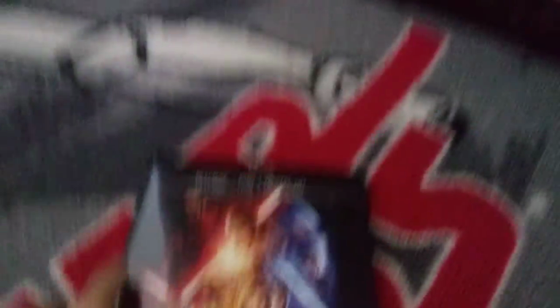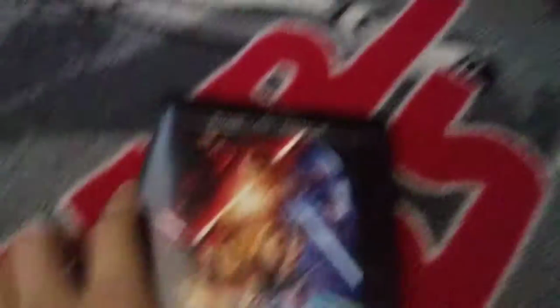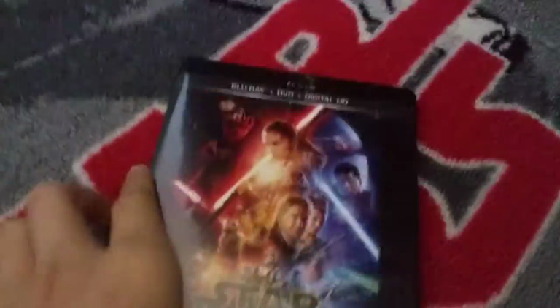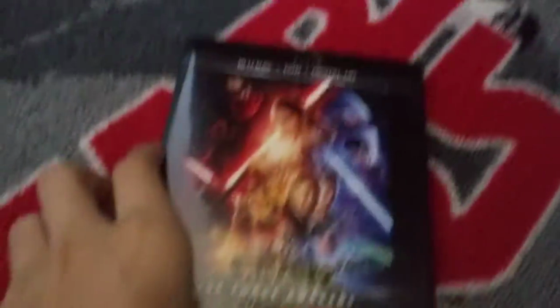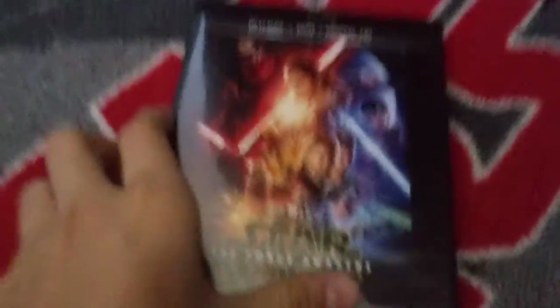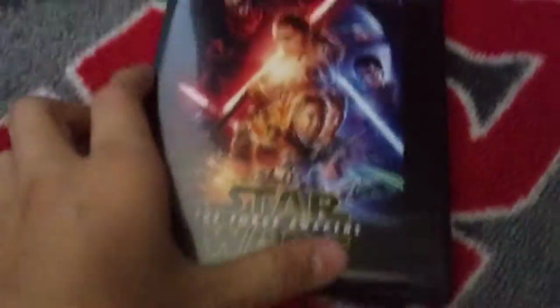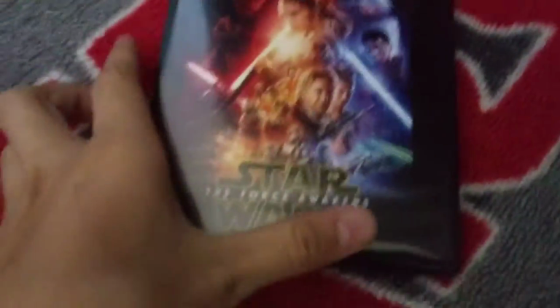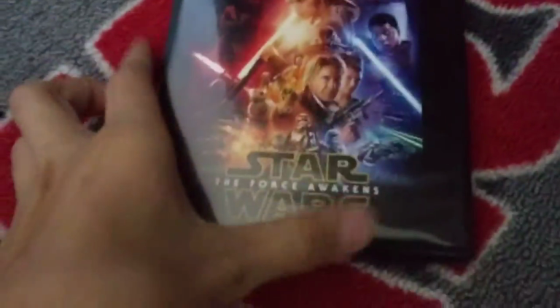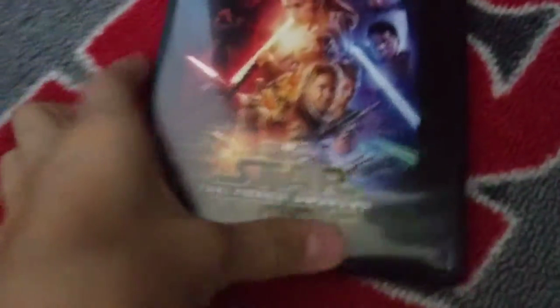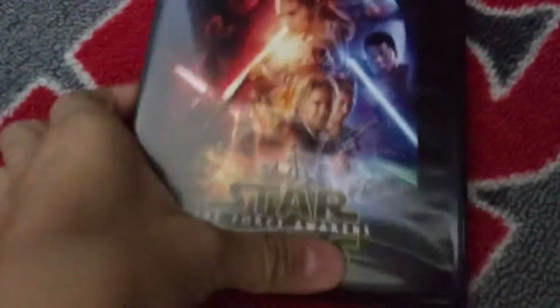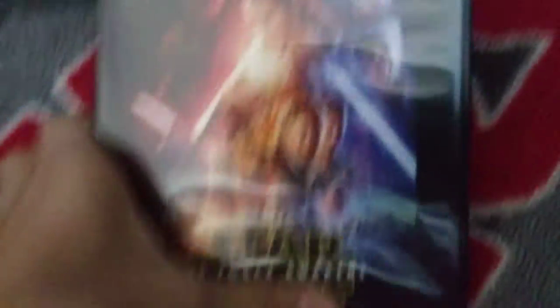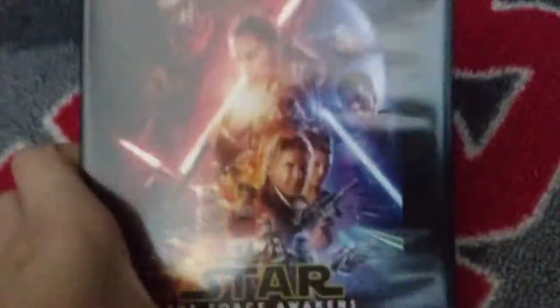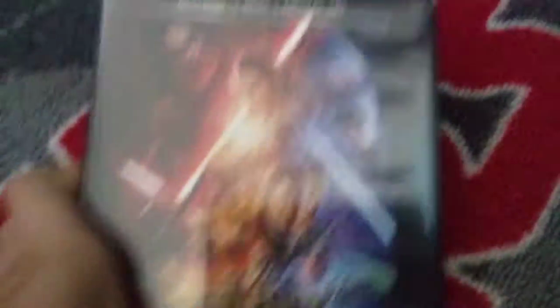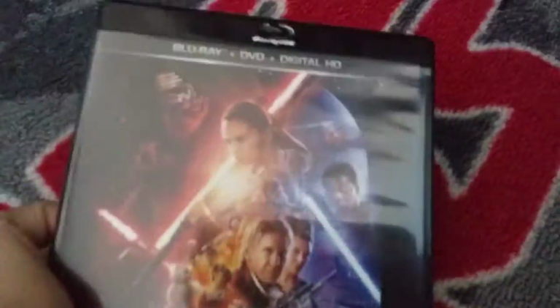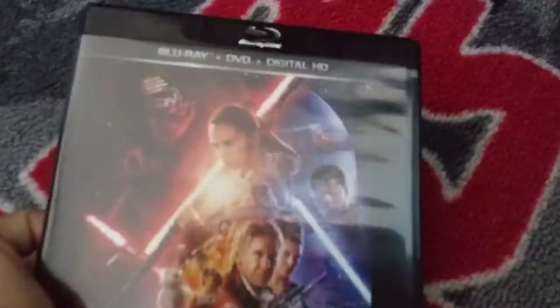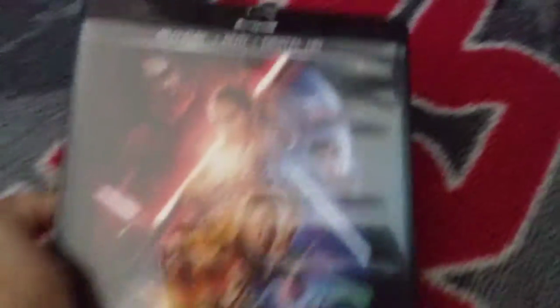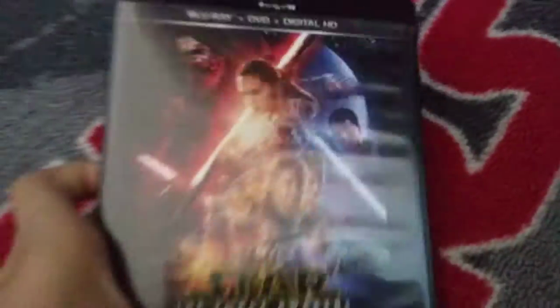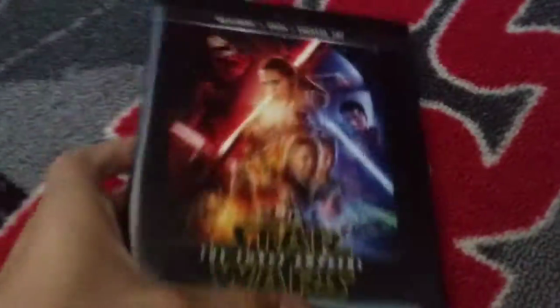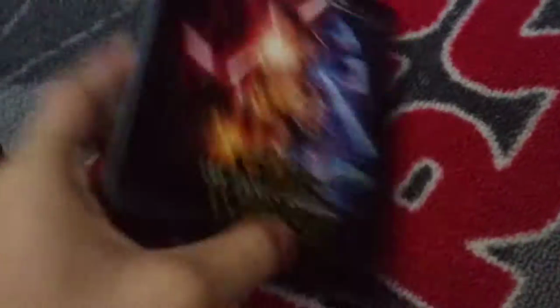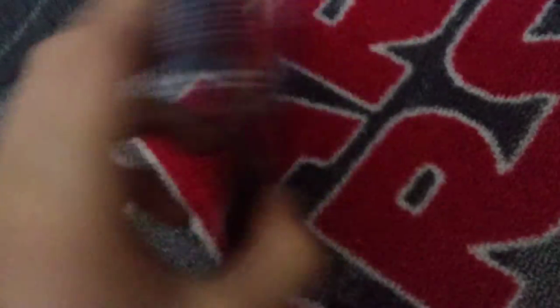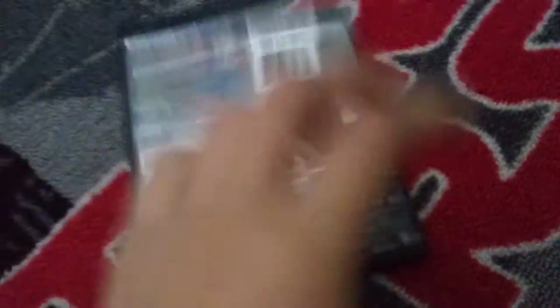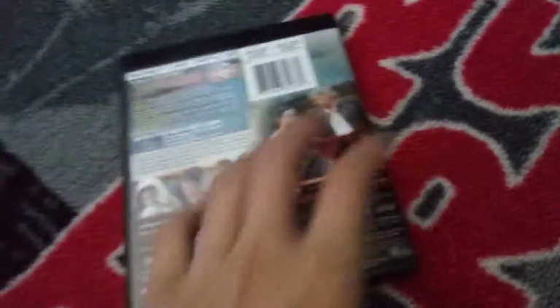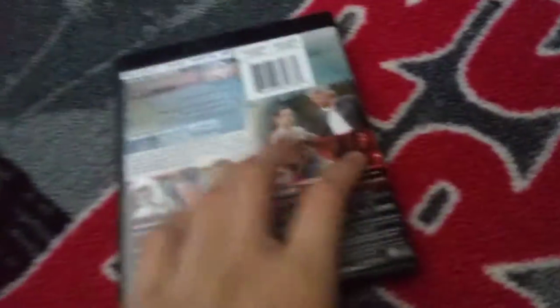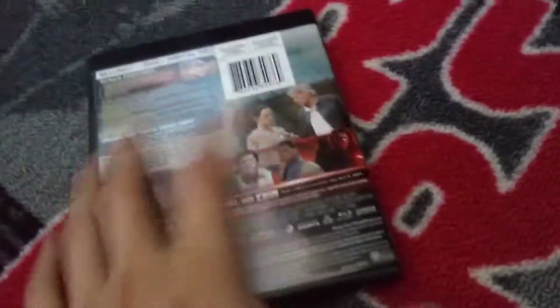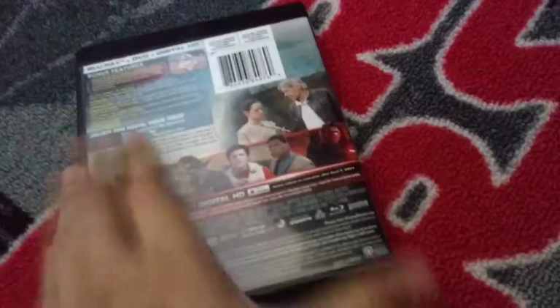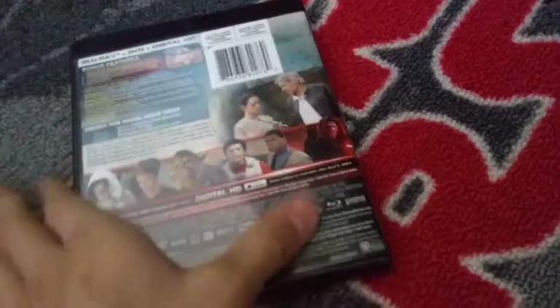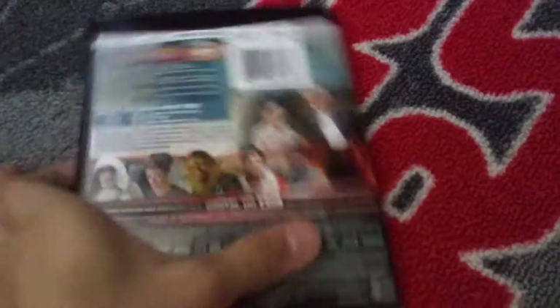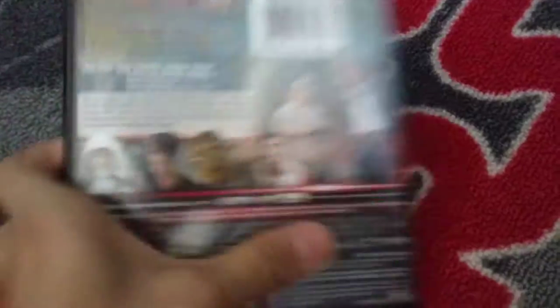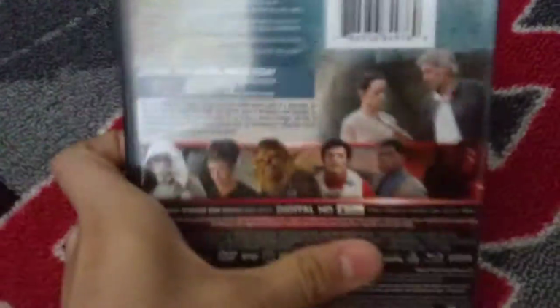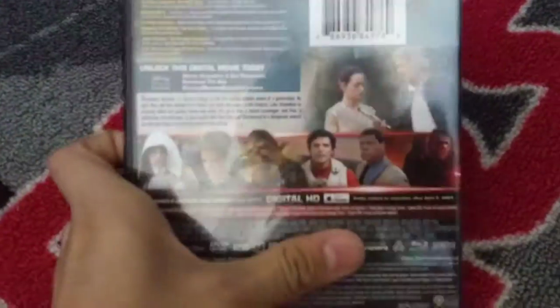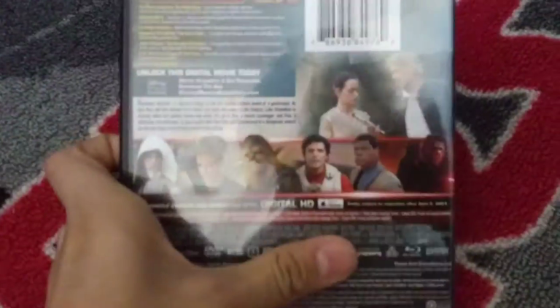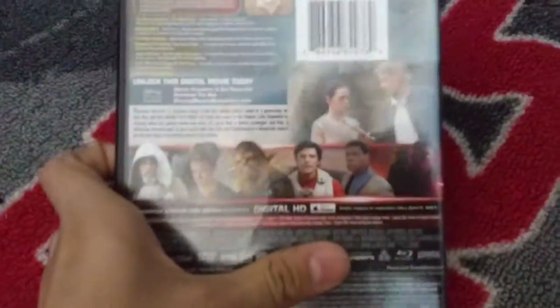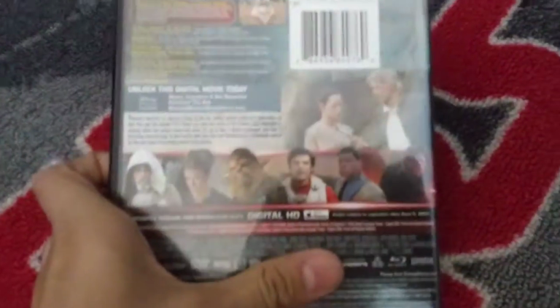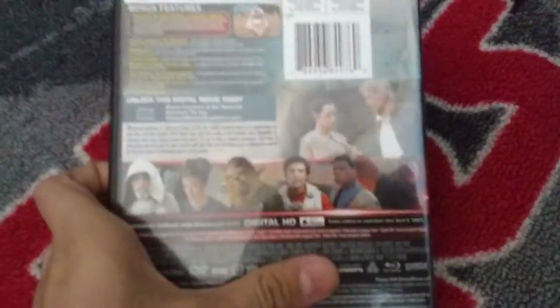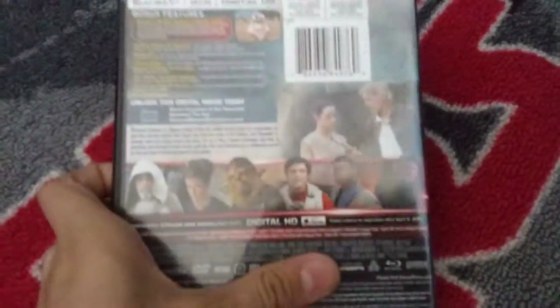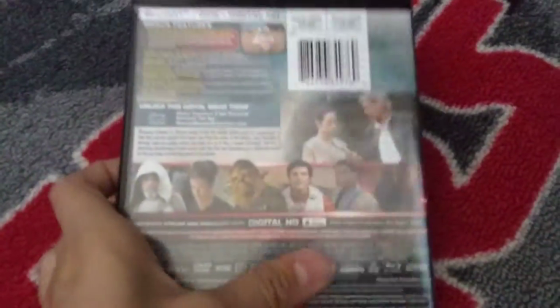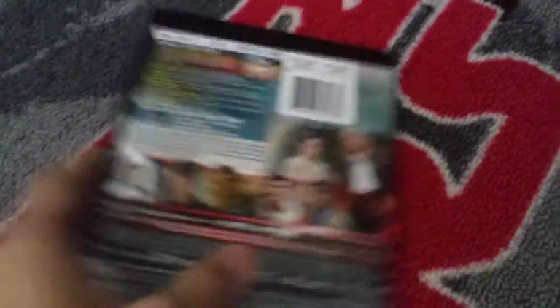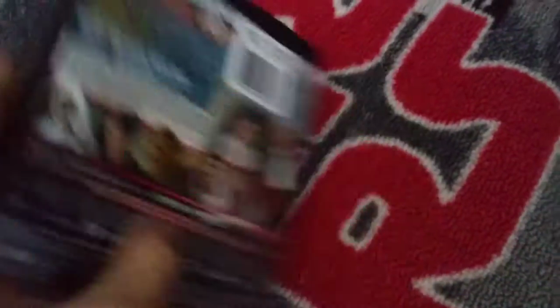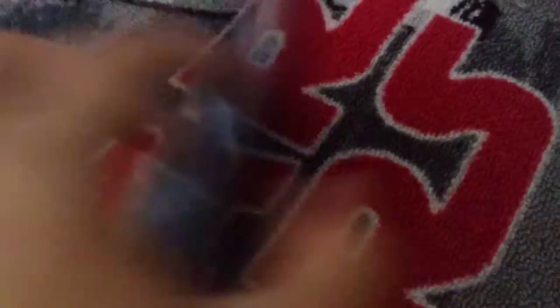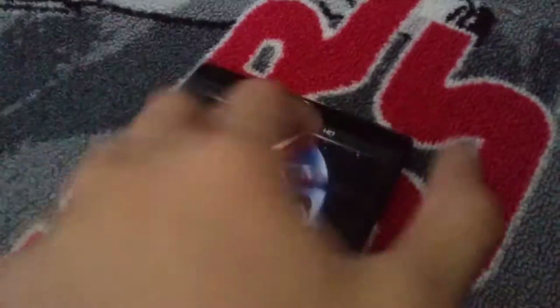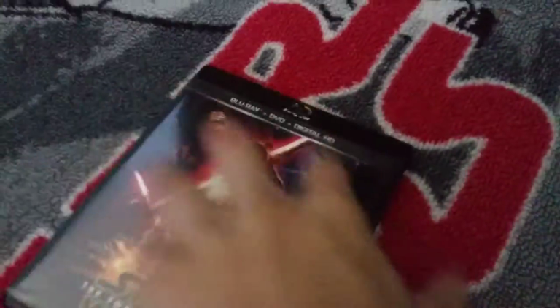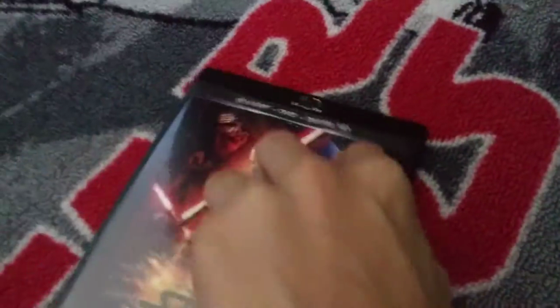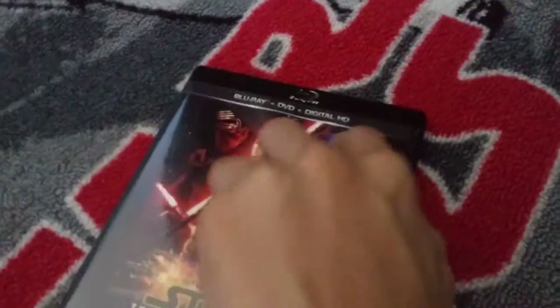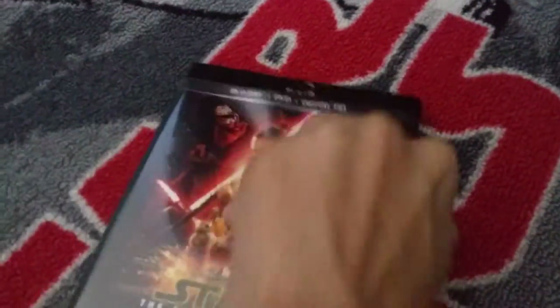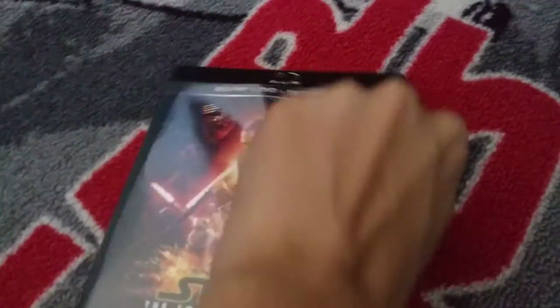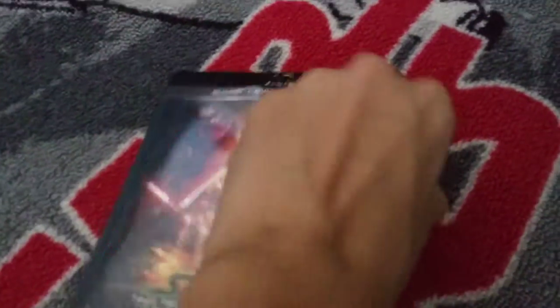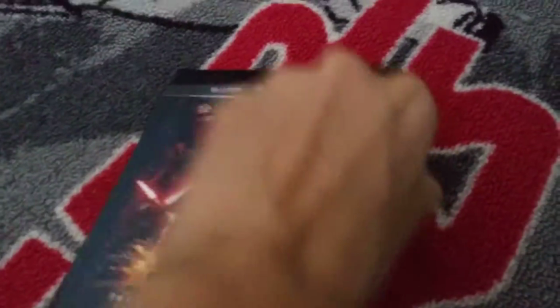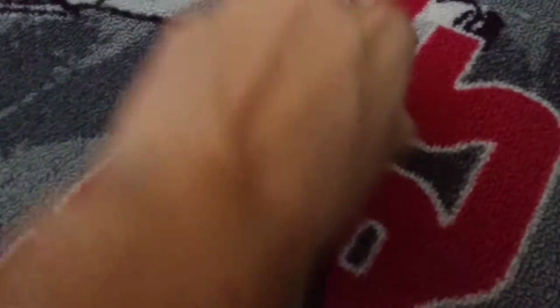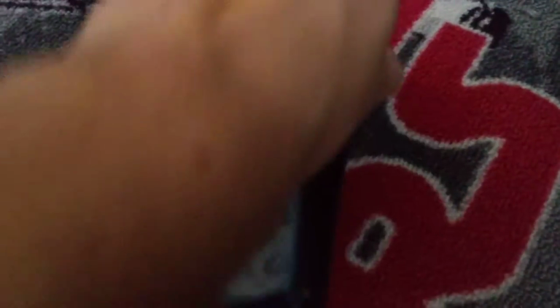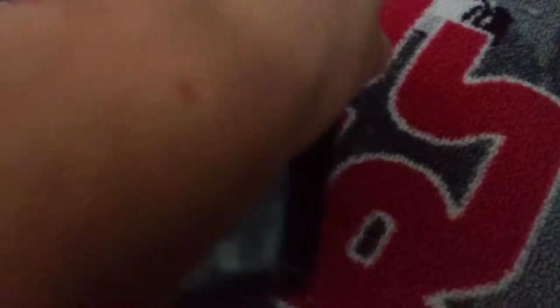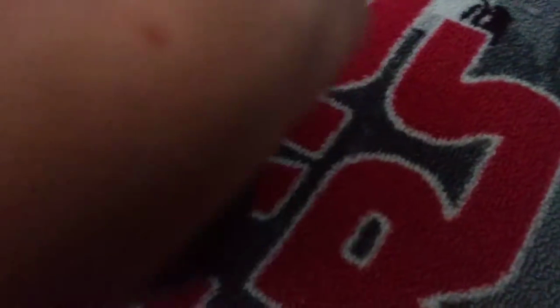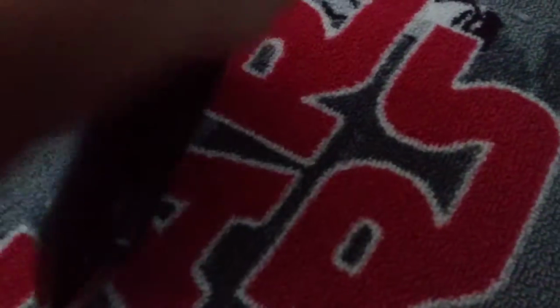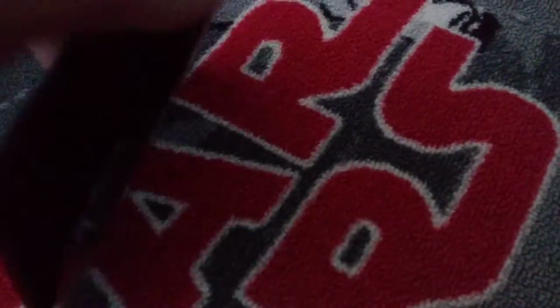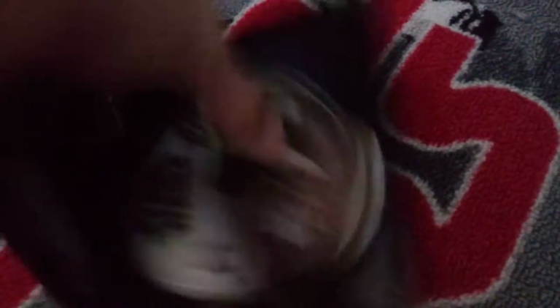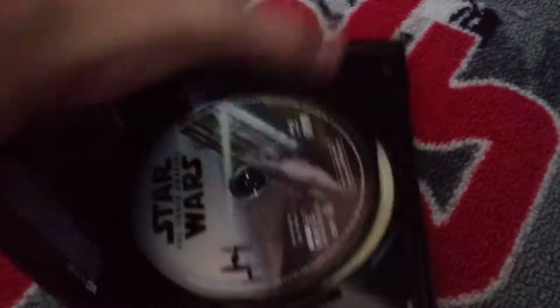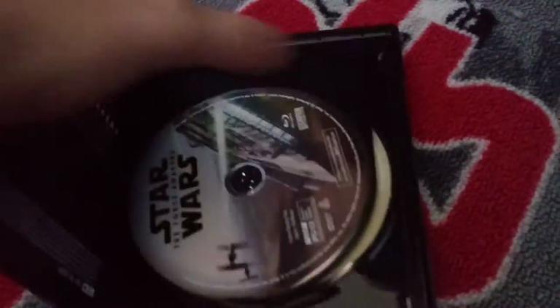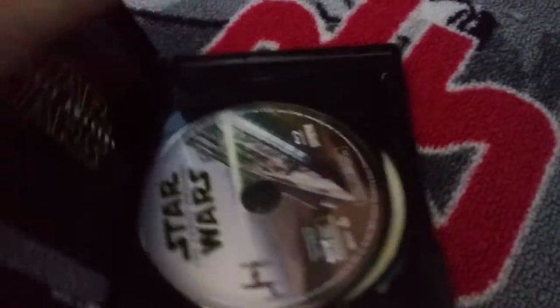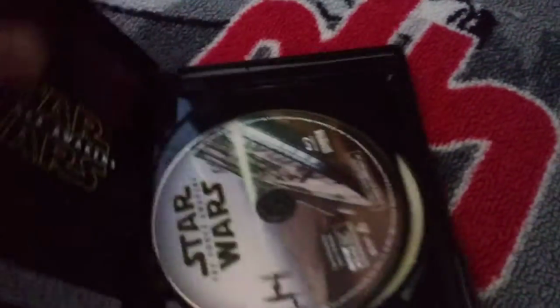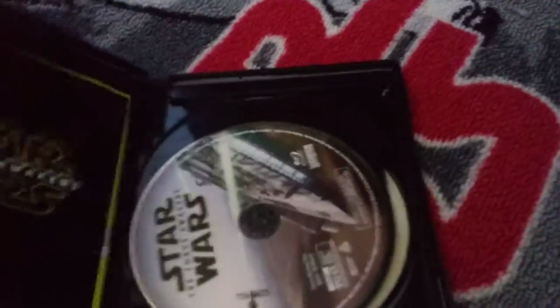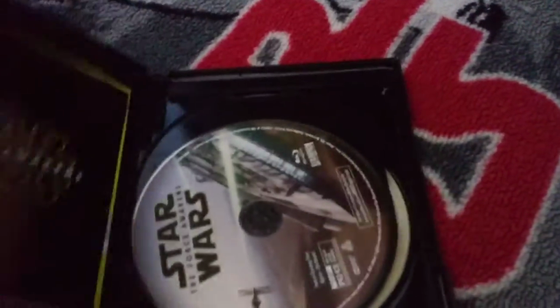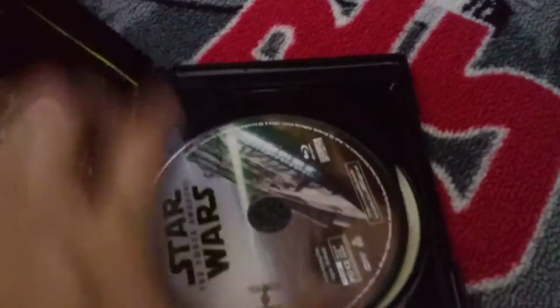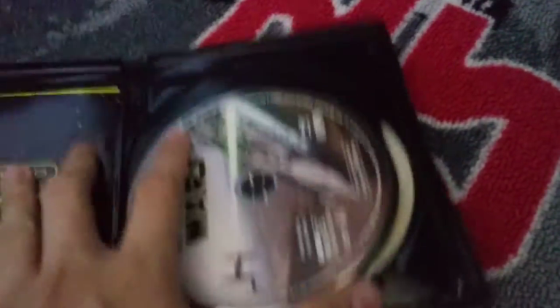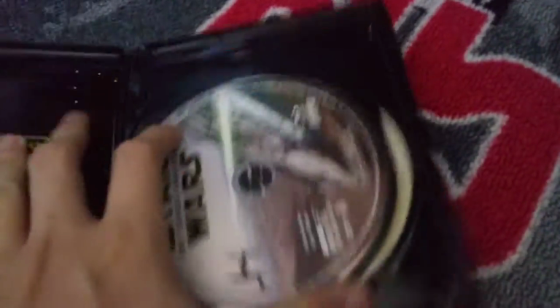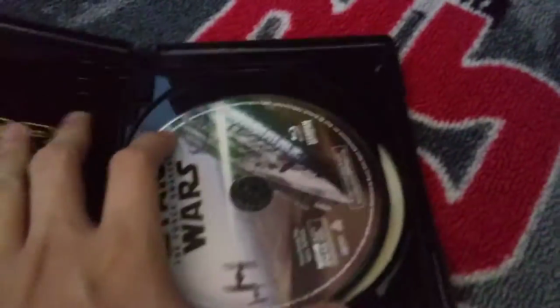Right here, I have Star Wars: The Force Awakens. This is one of my favorite ones that I saw in theaters.